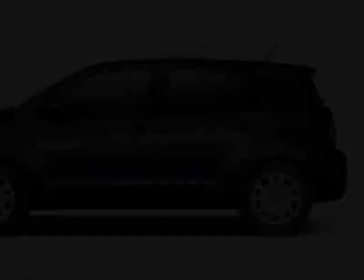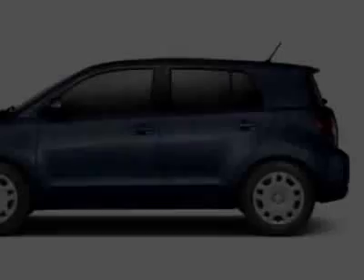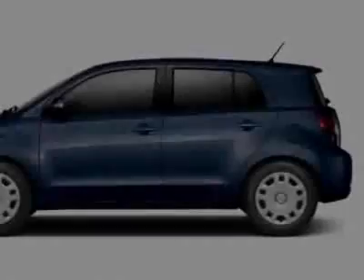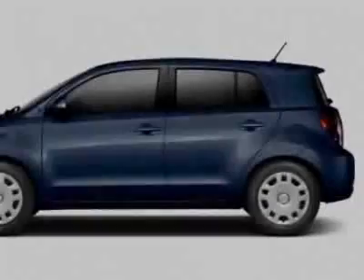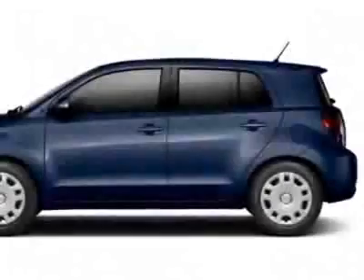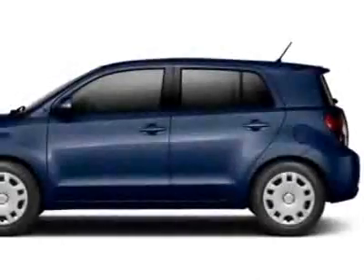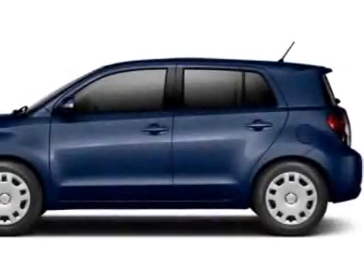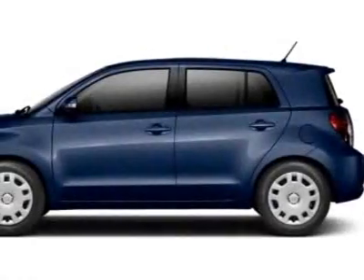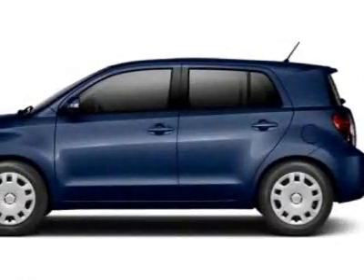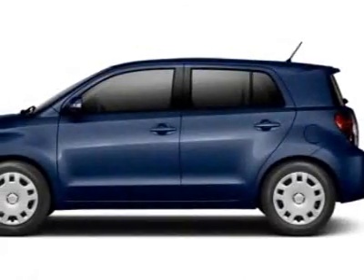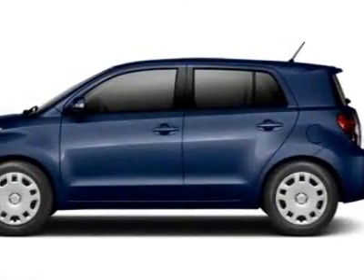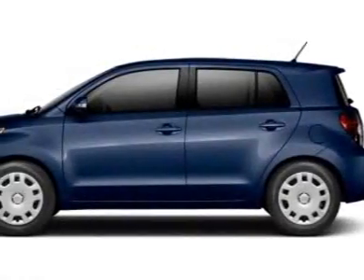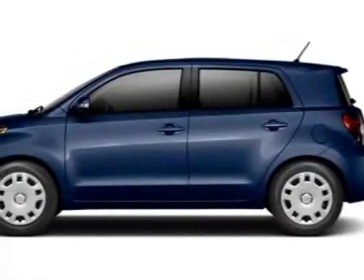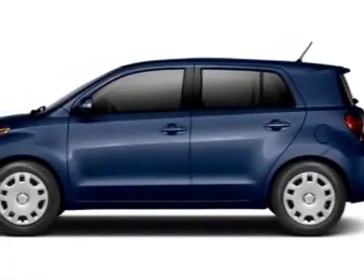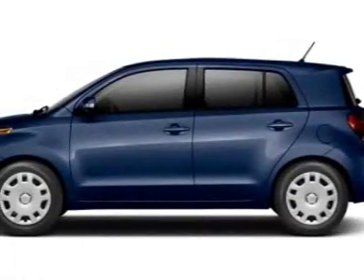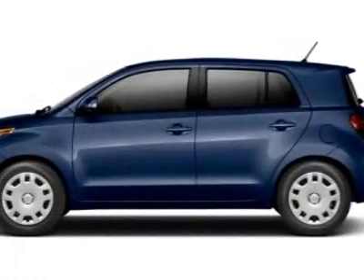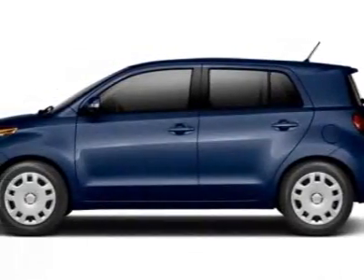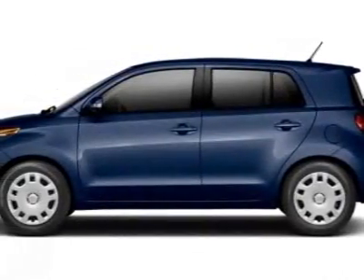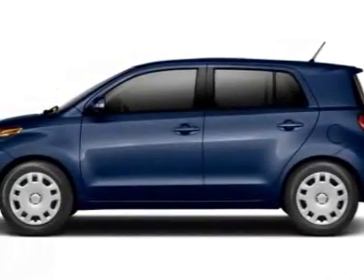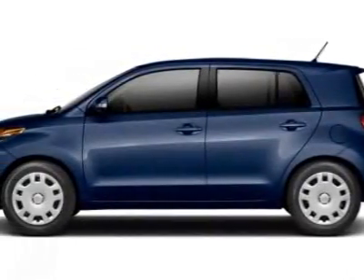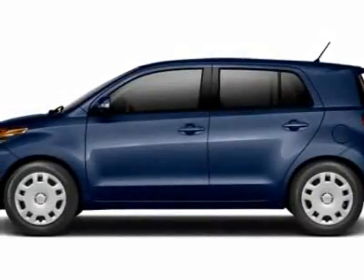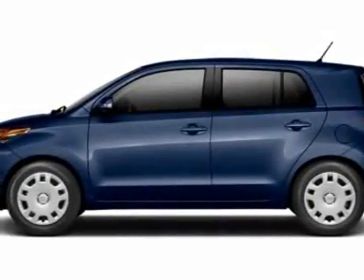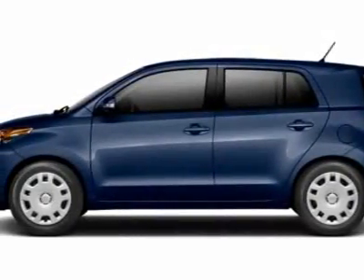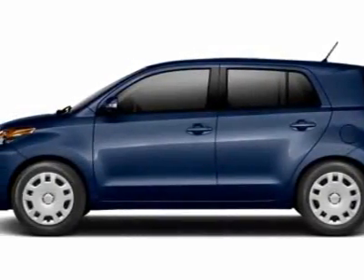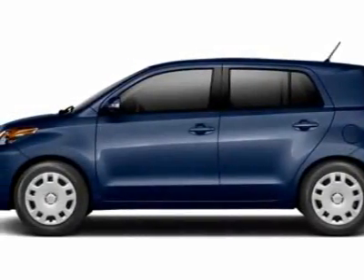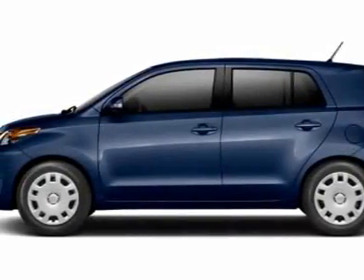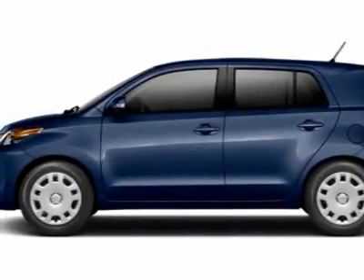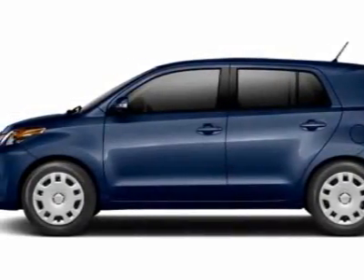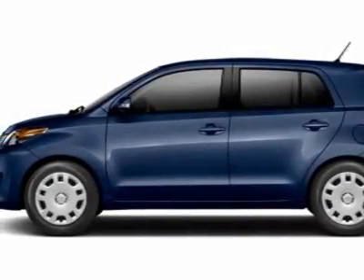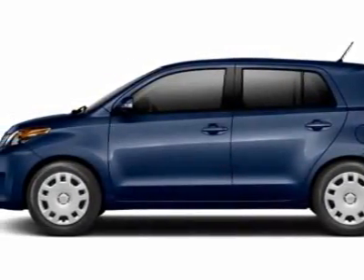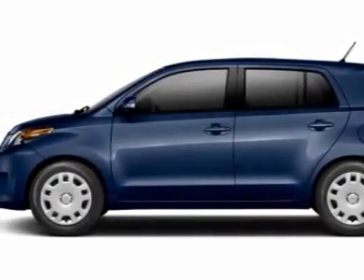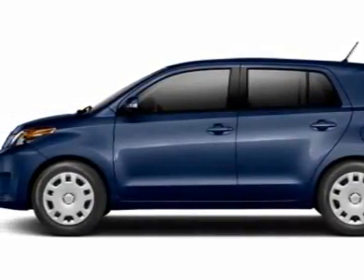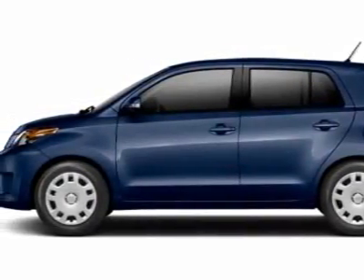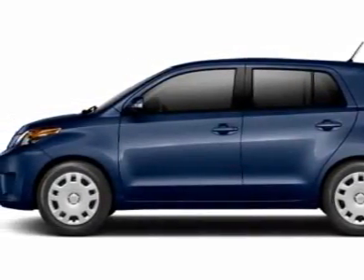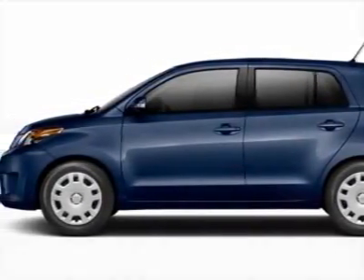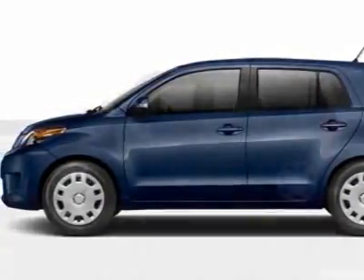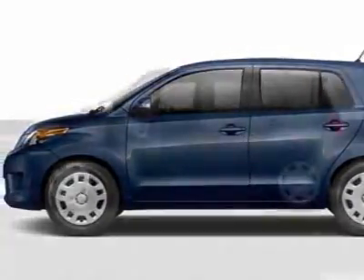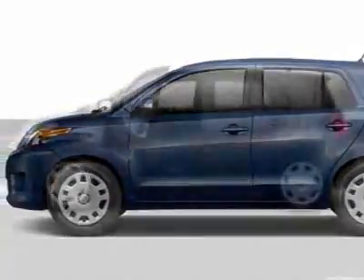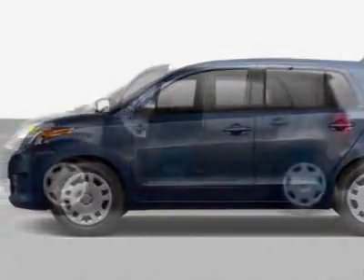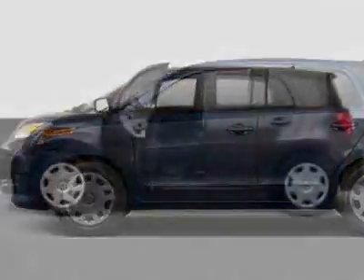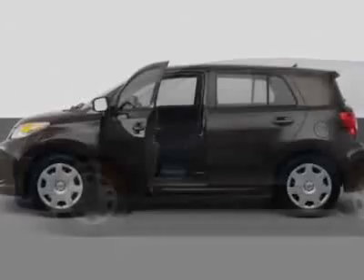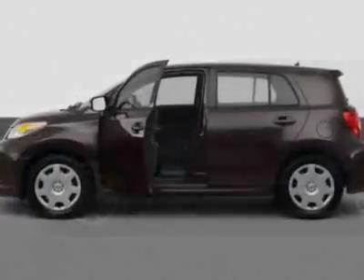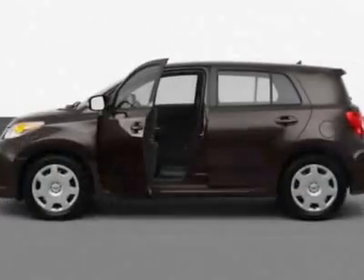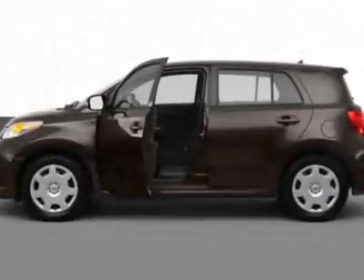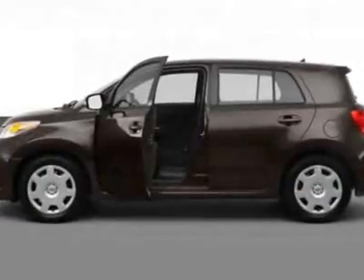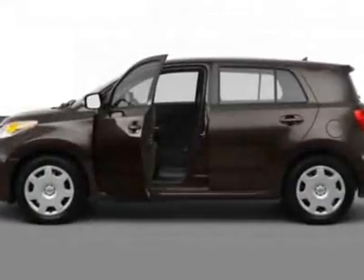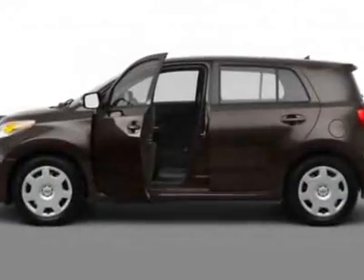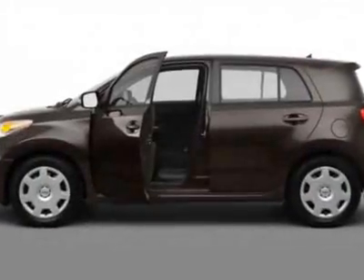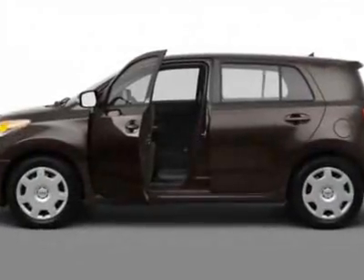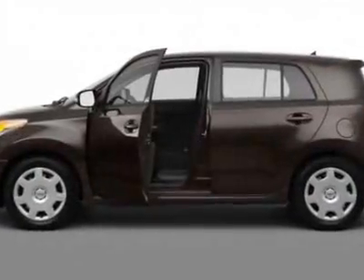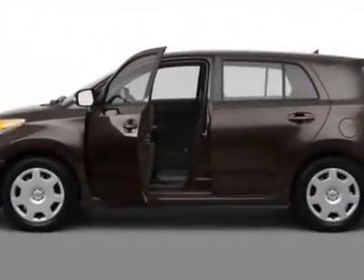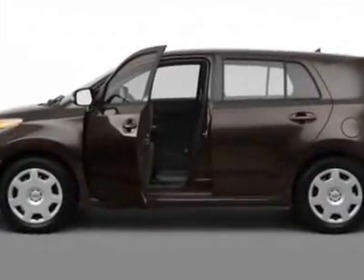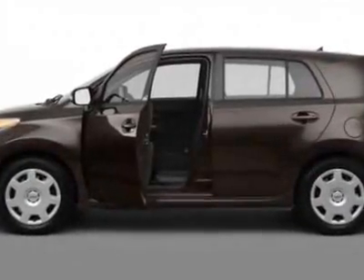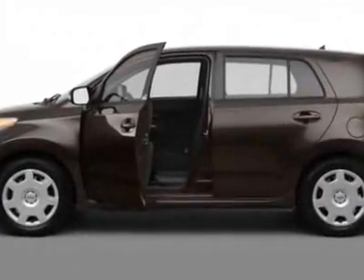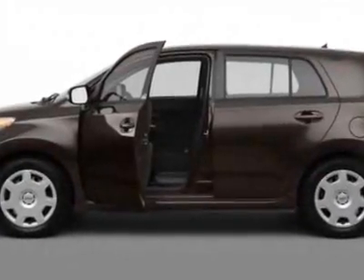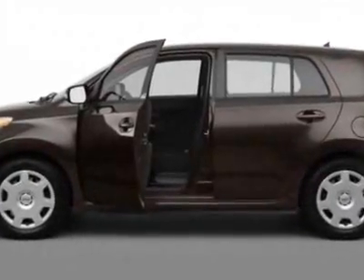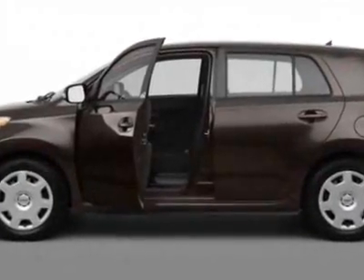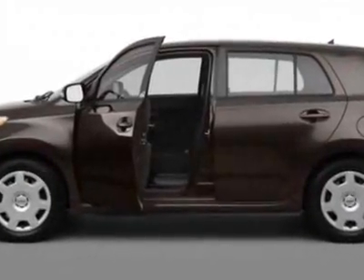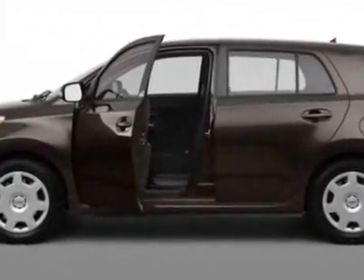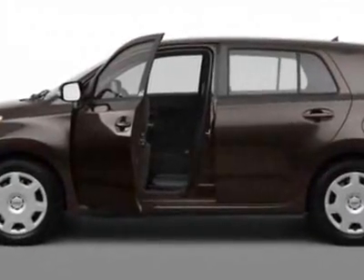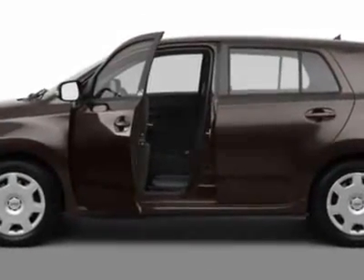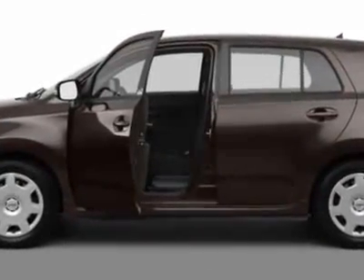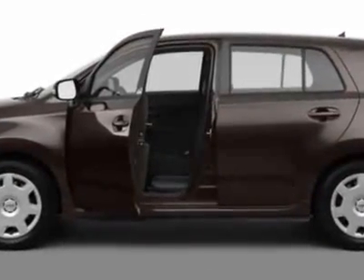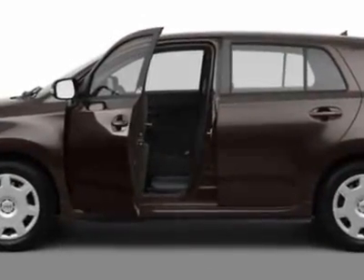Come take a look at this new 2011 Scion xD. For your protection, this vehicle has a full factory warranty.